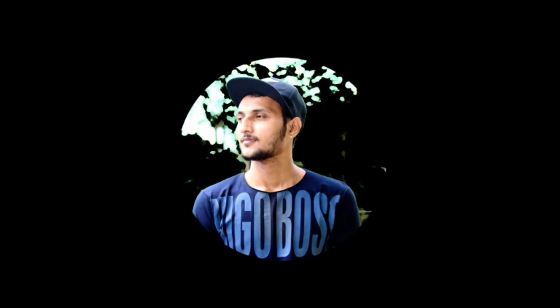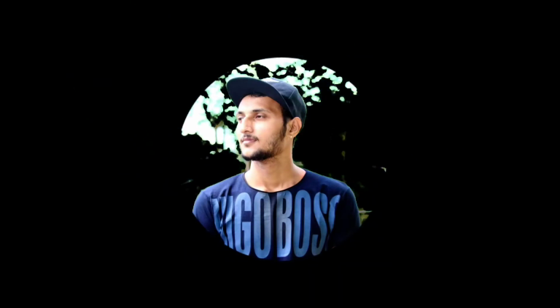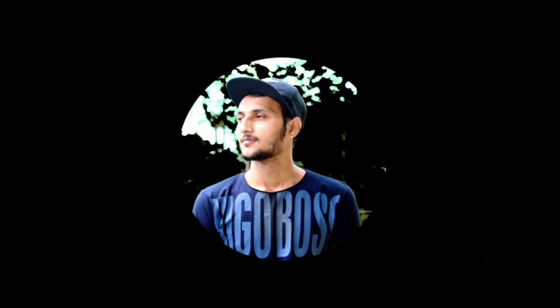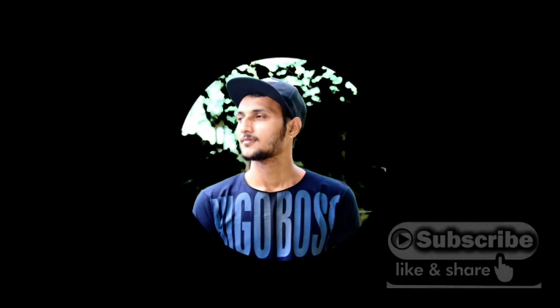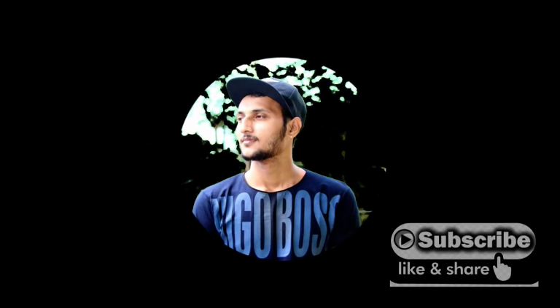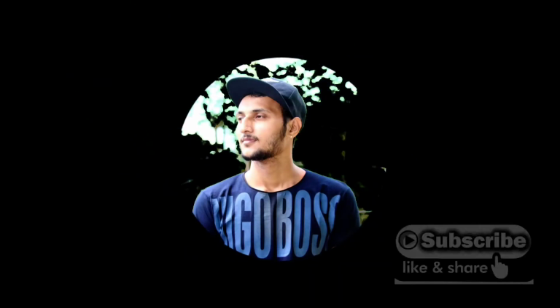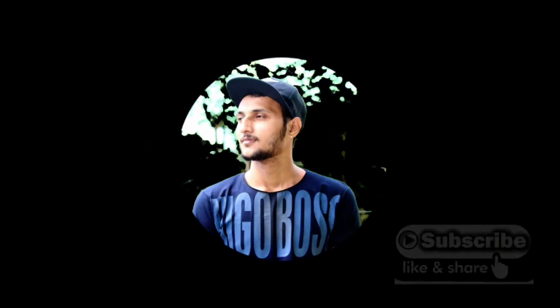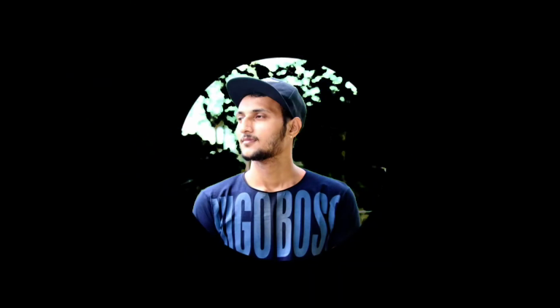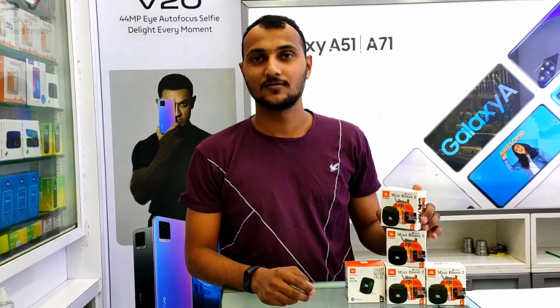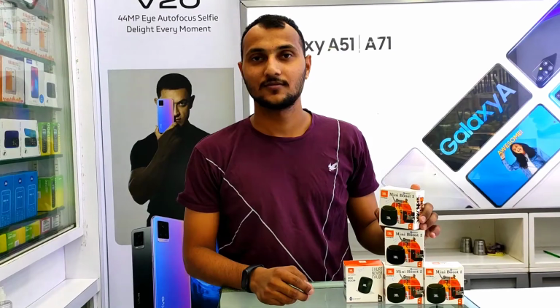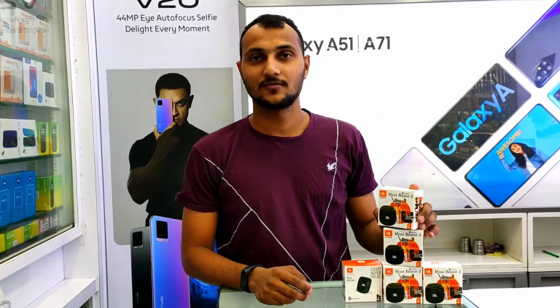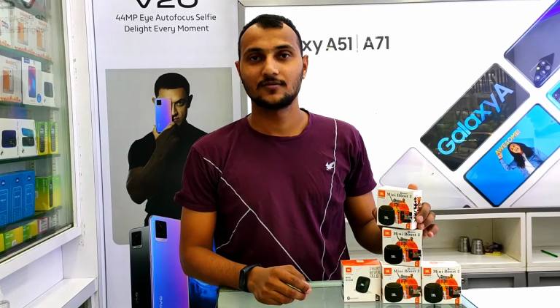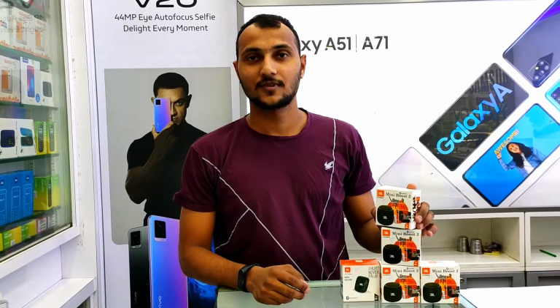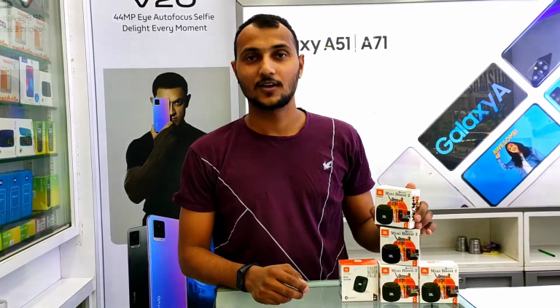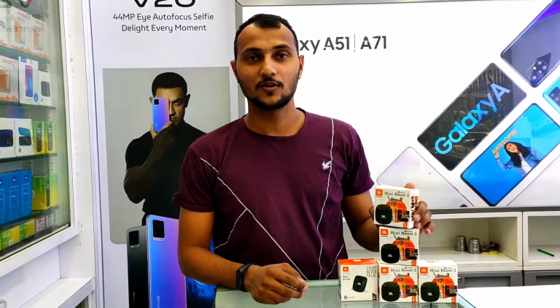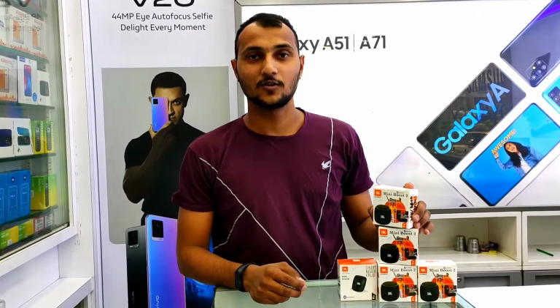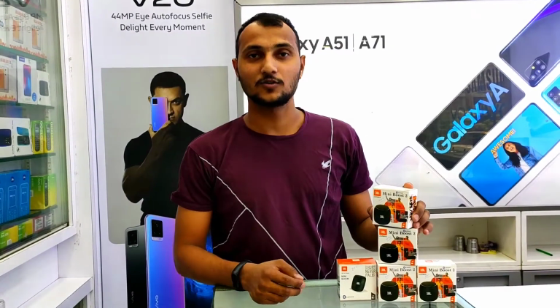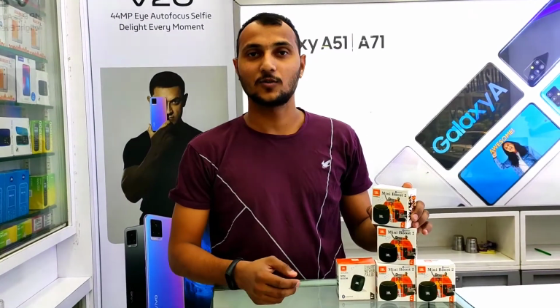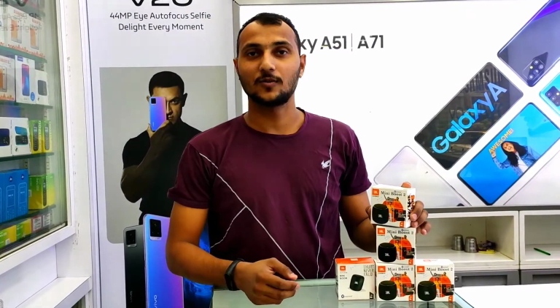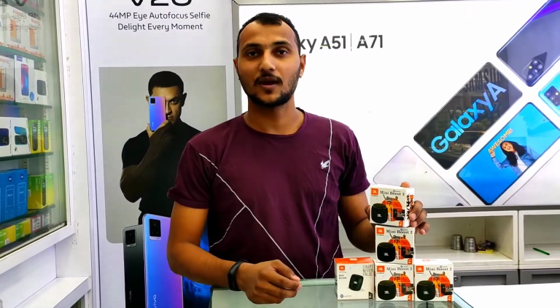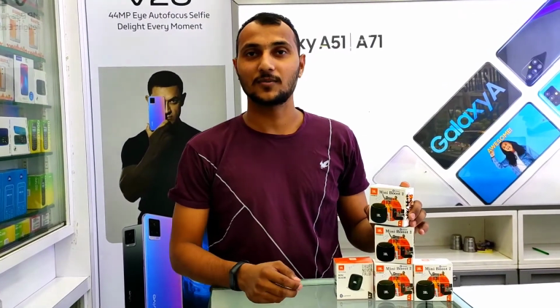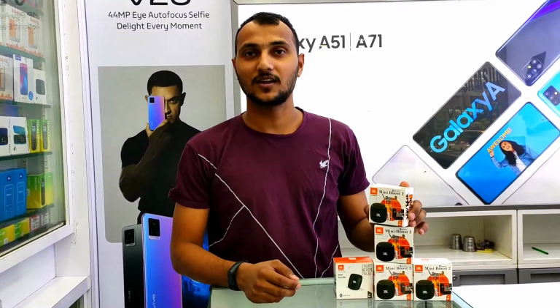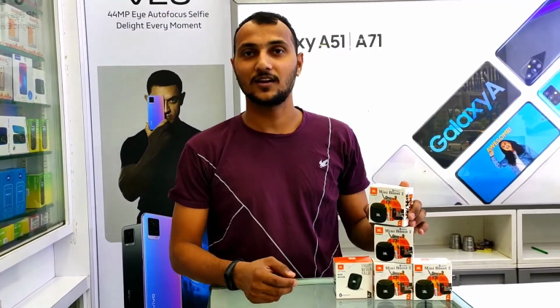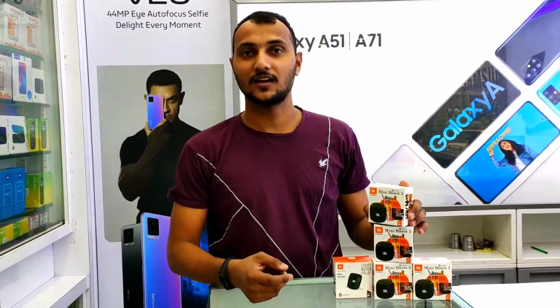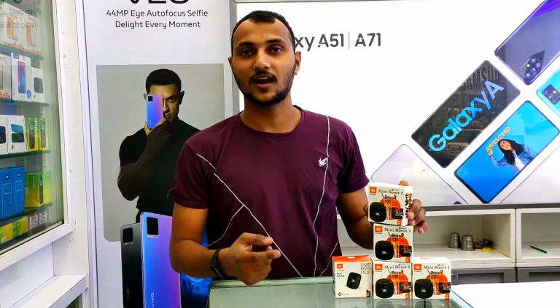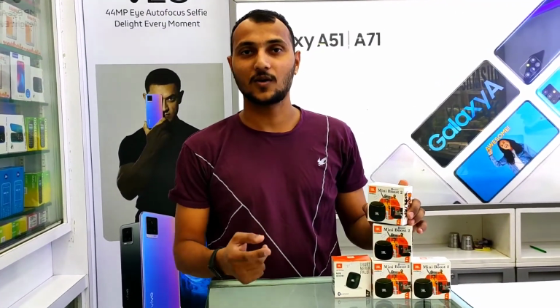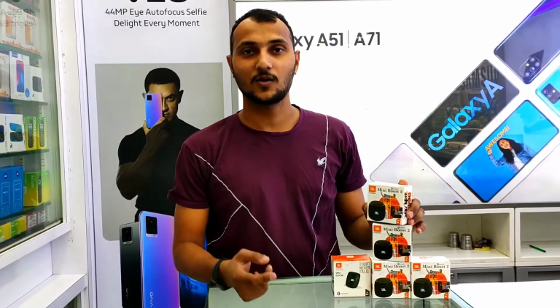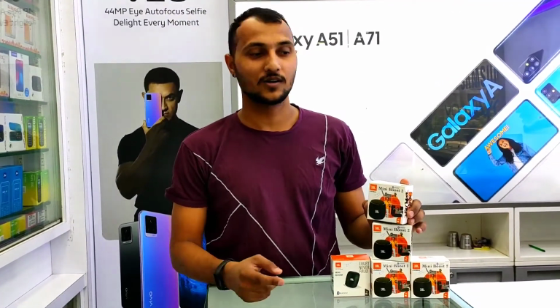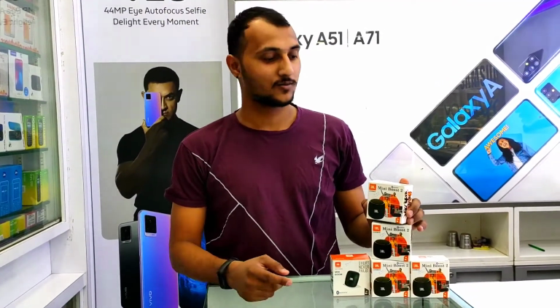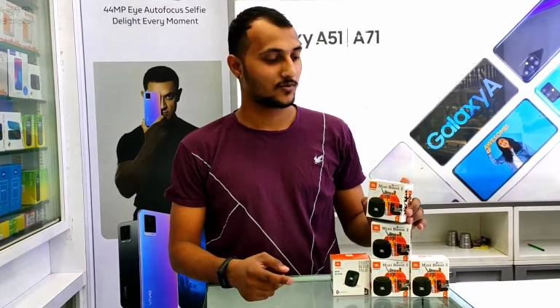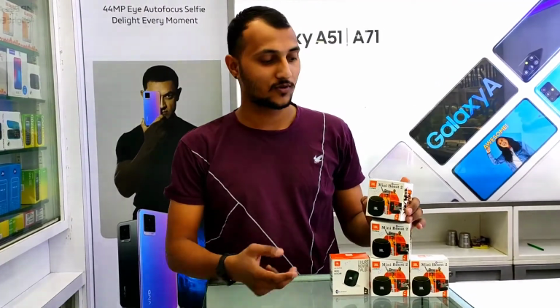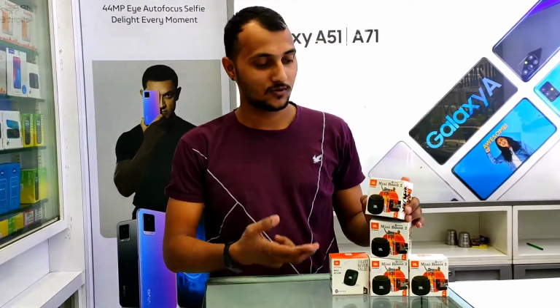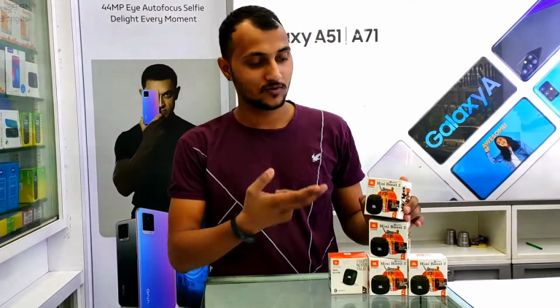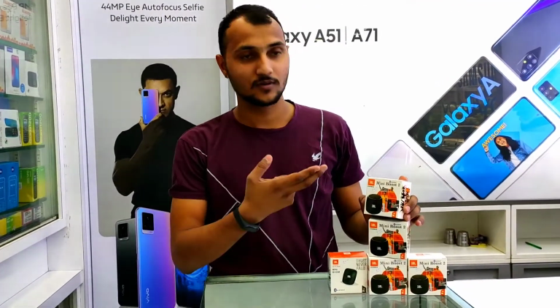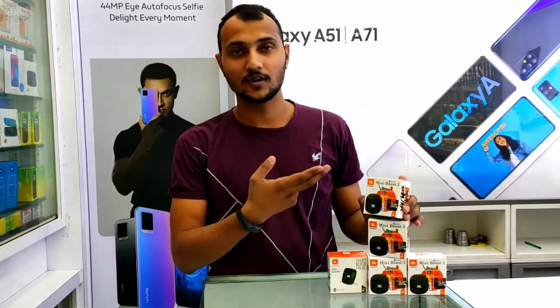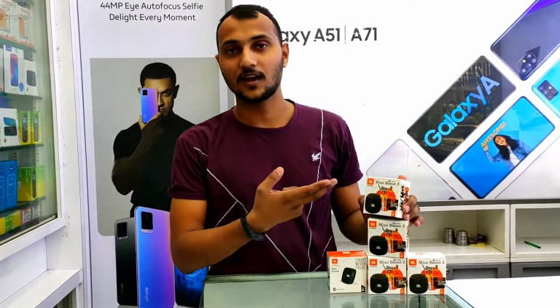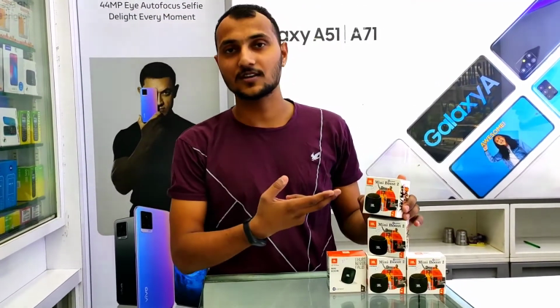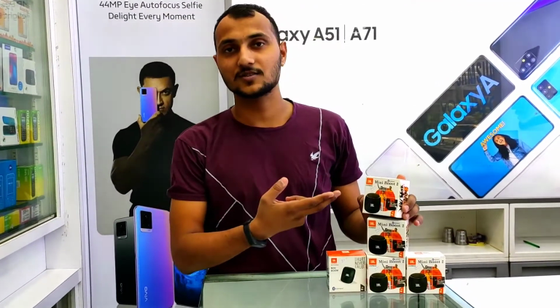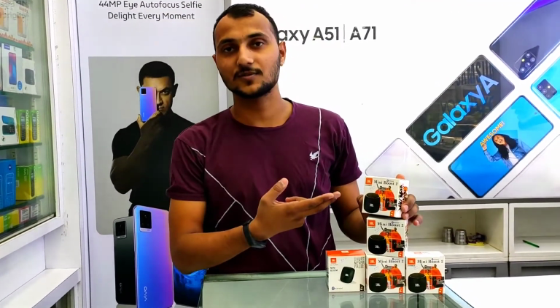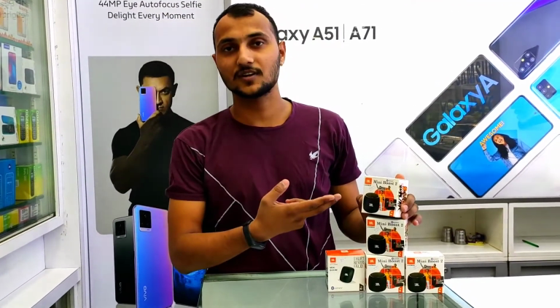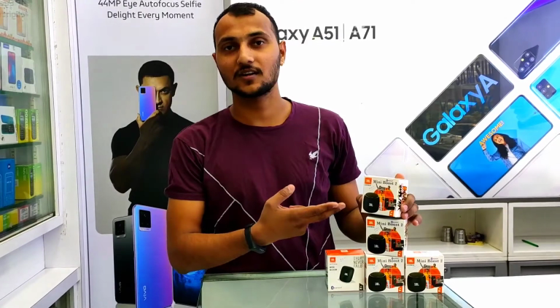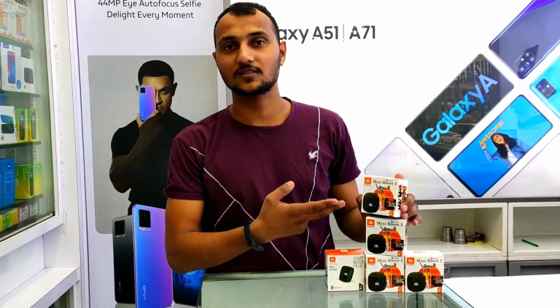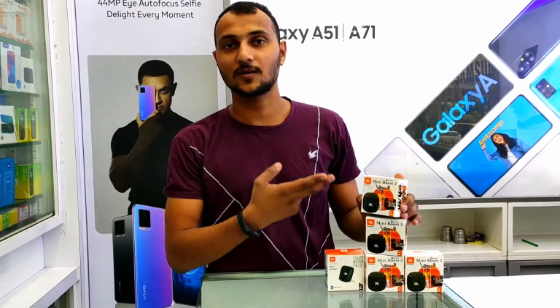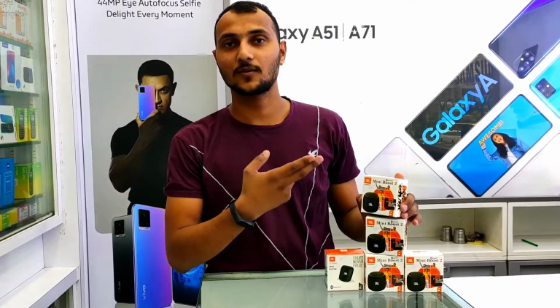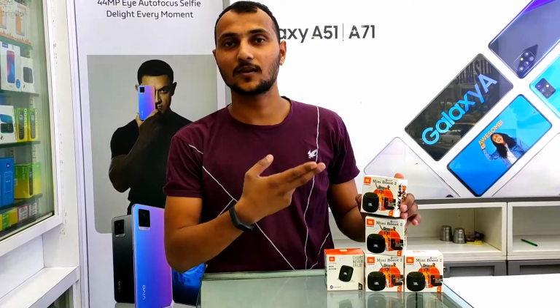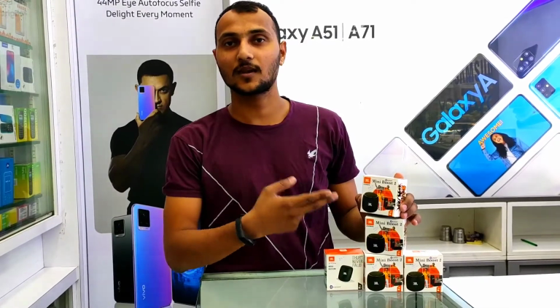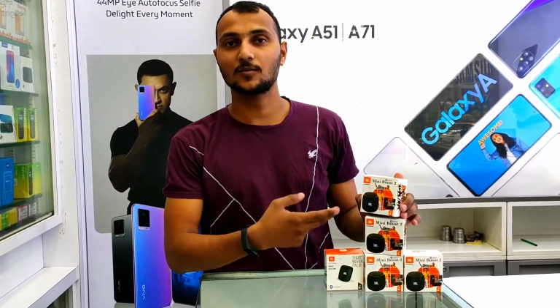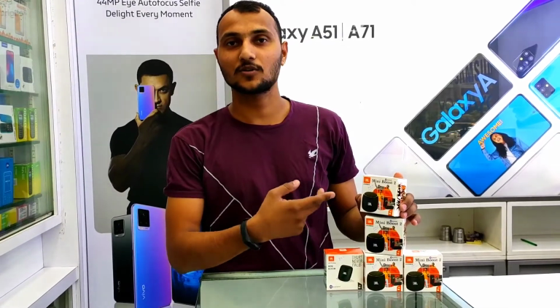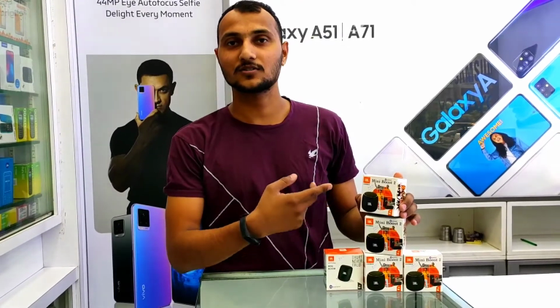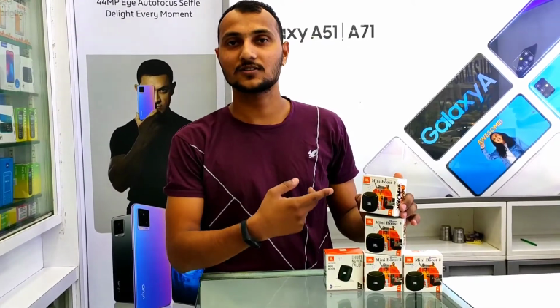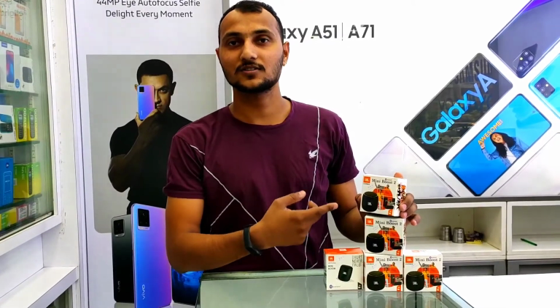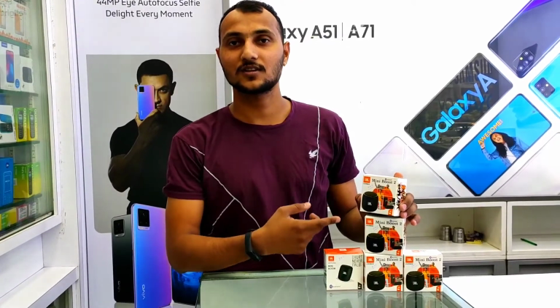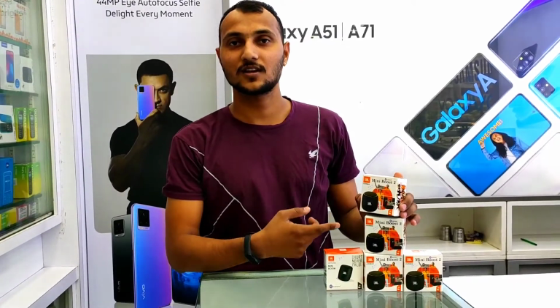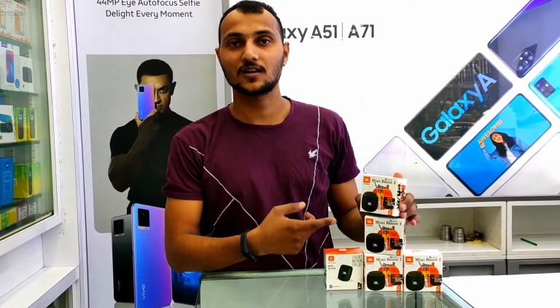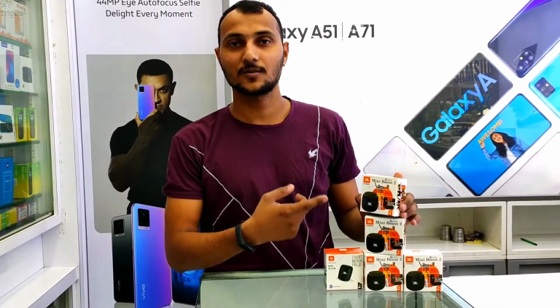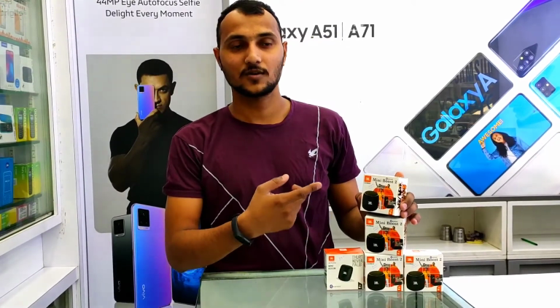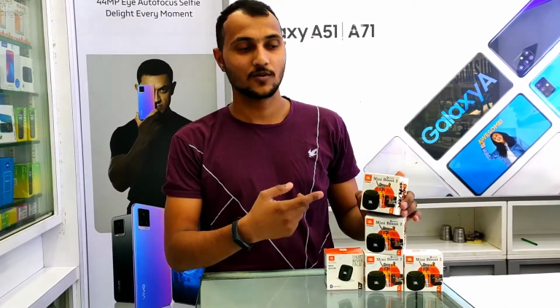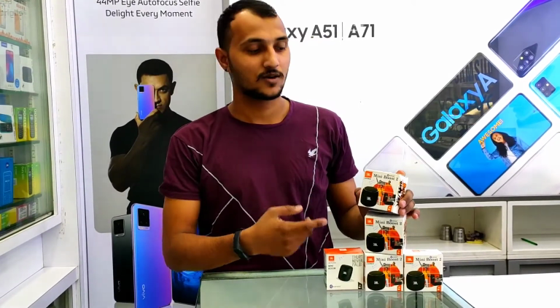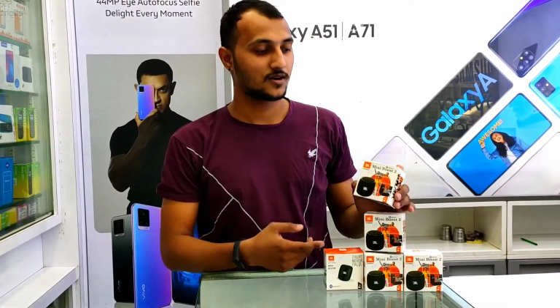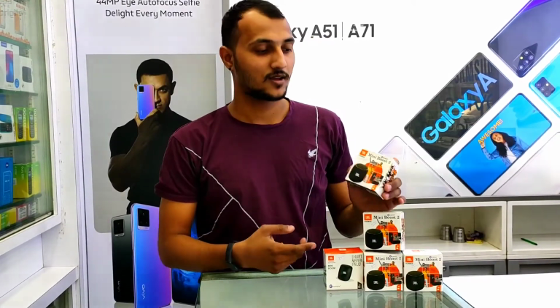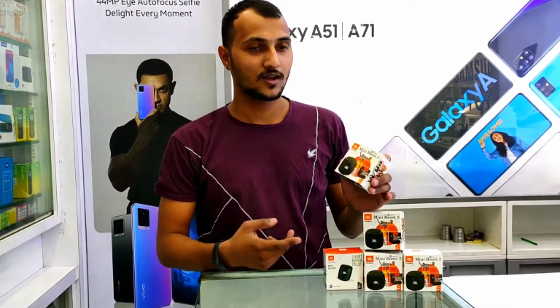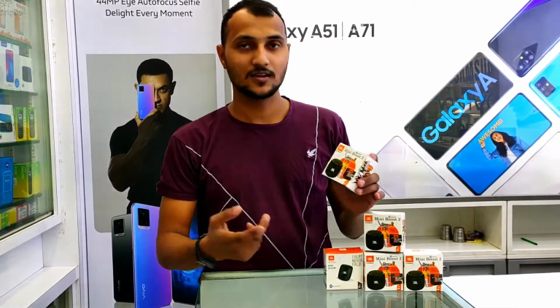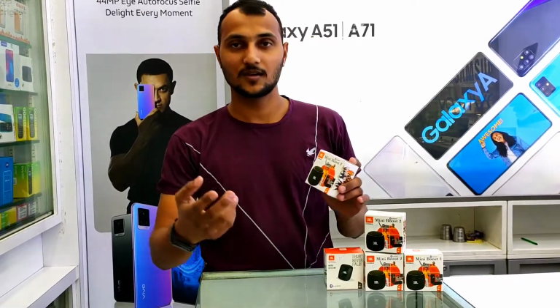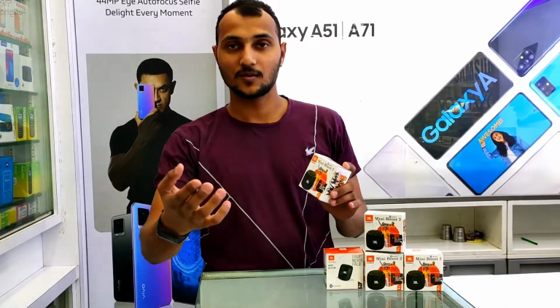This is a JBL mini pocket speaker. You can see this speaker — it has a lot of battery and quality.